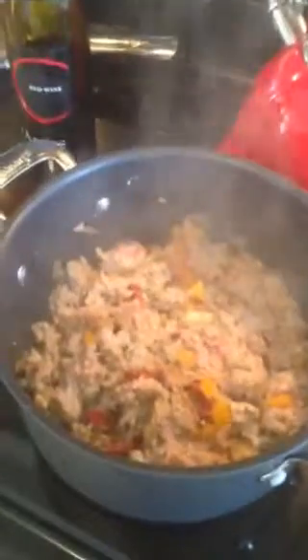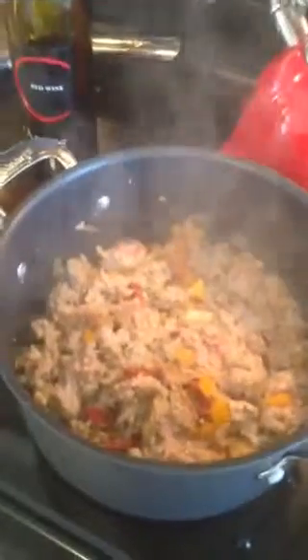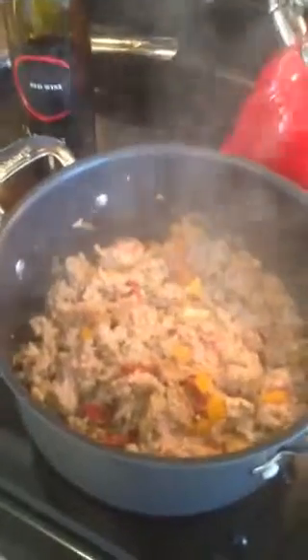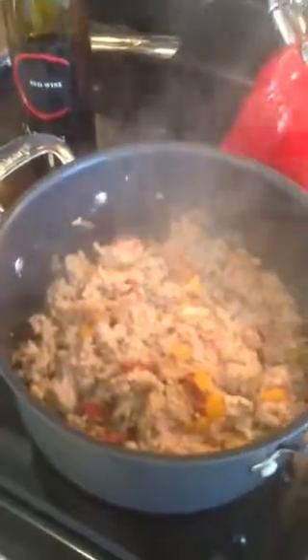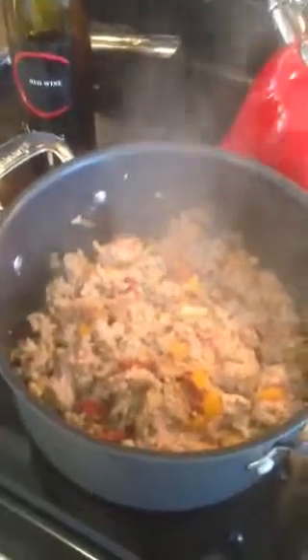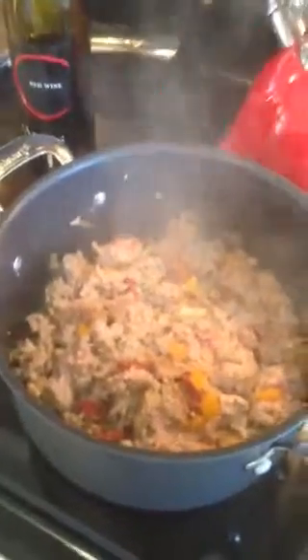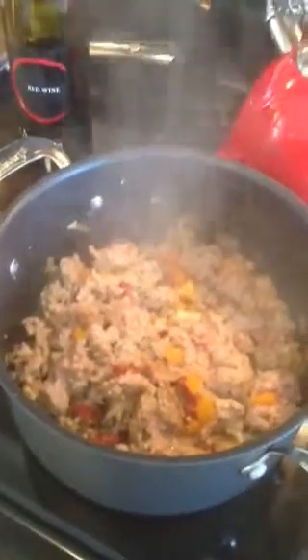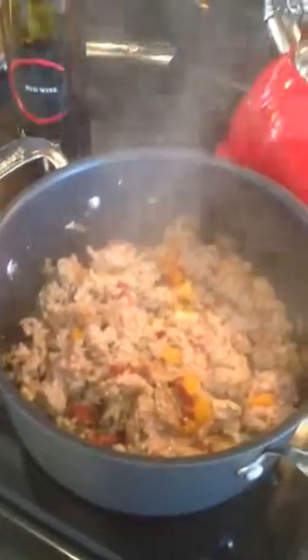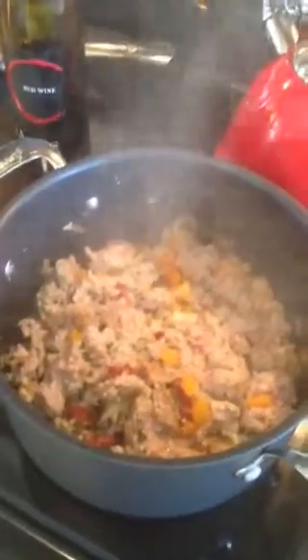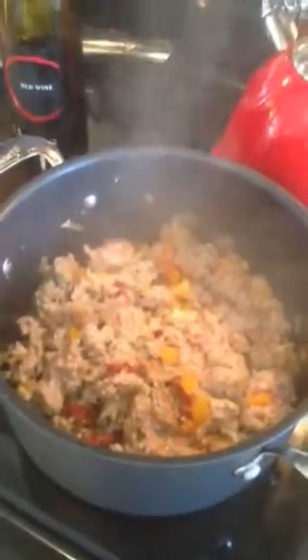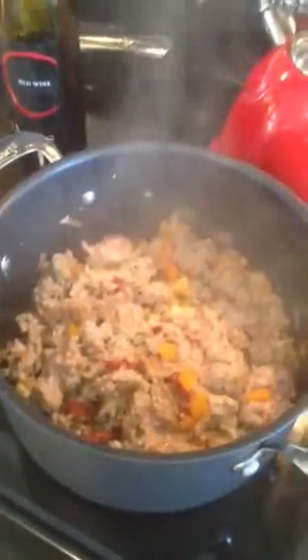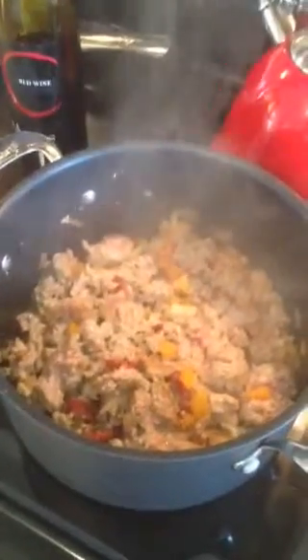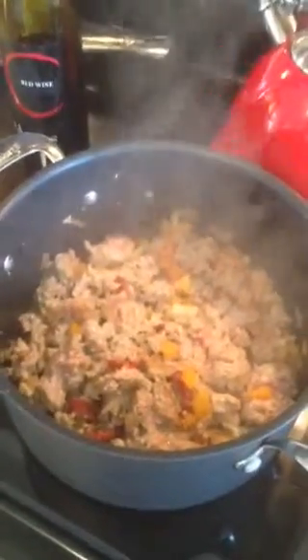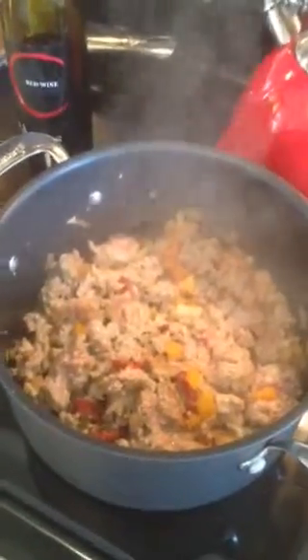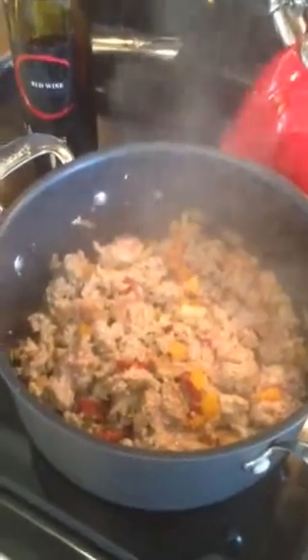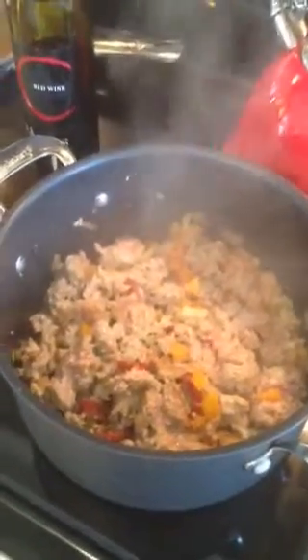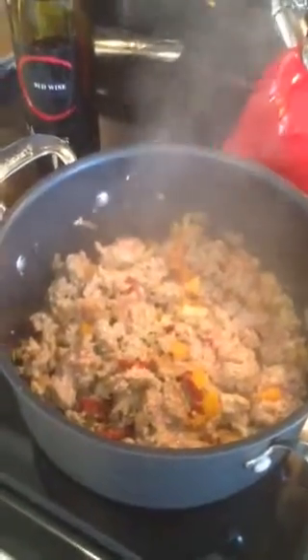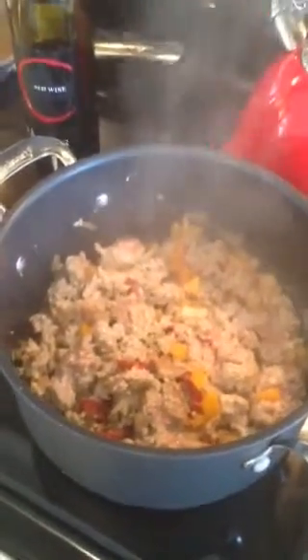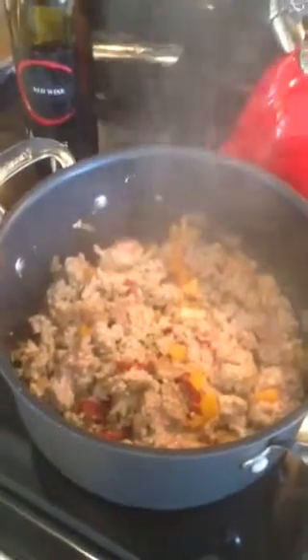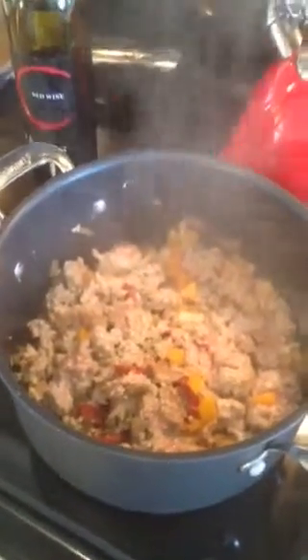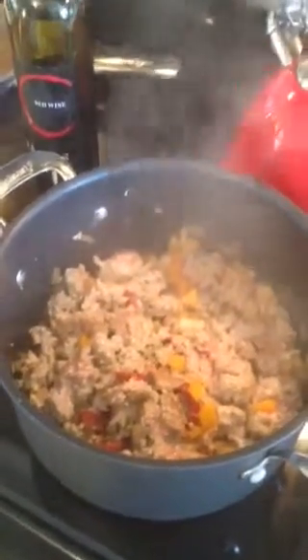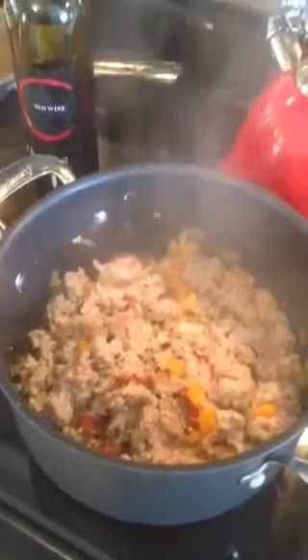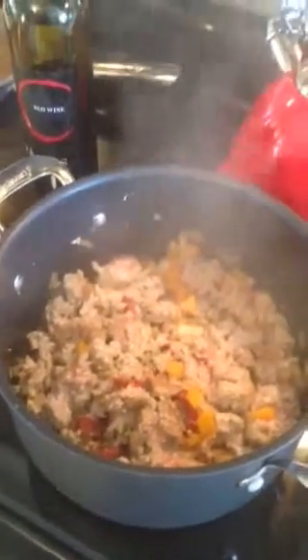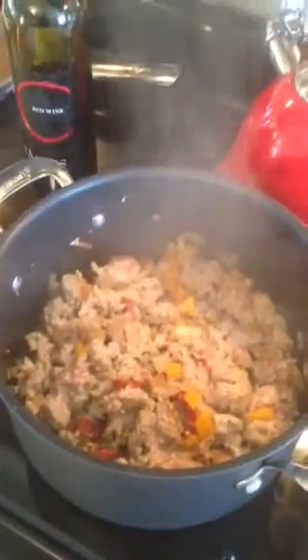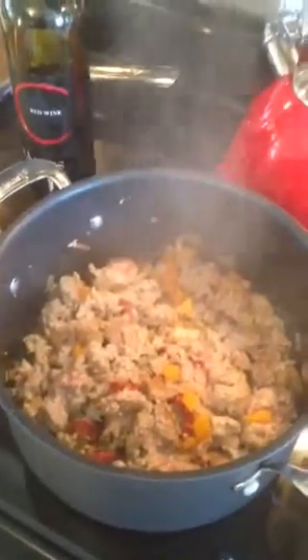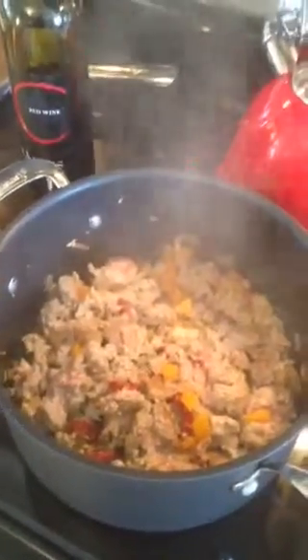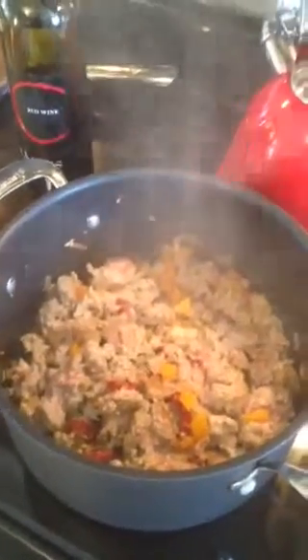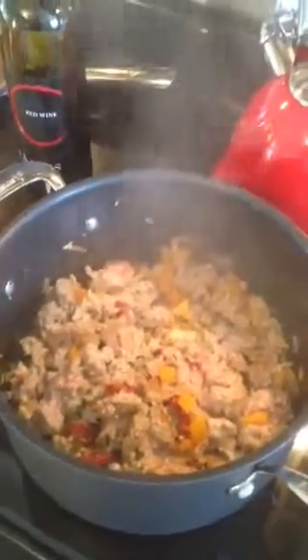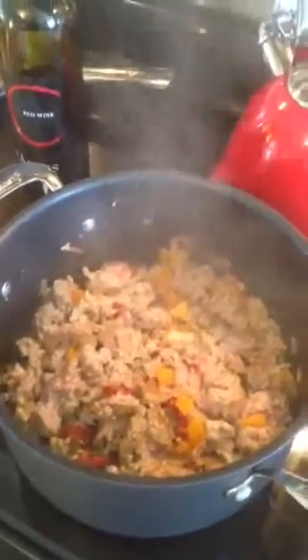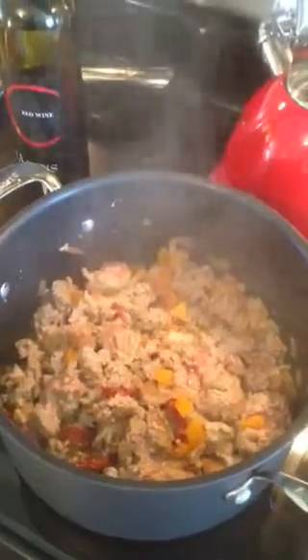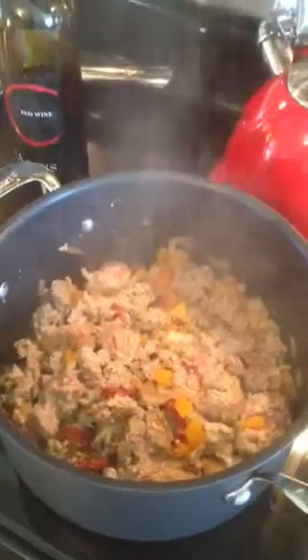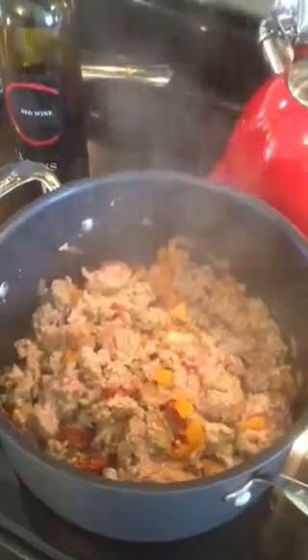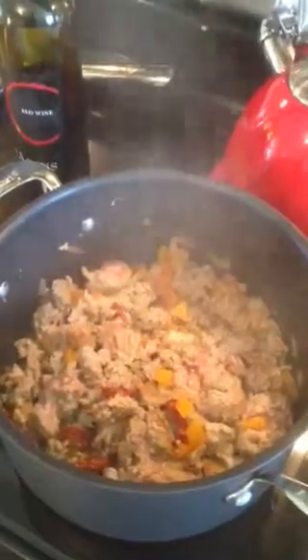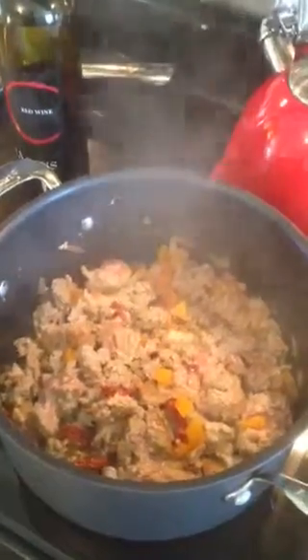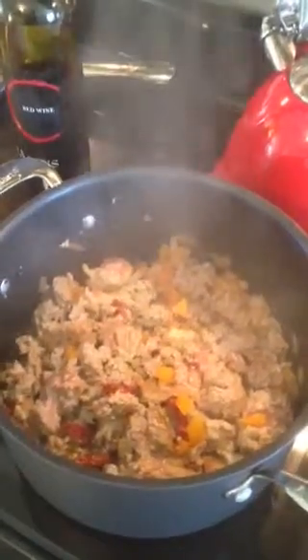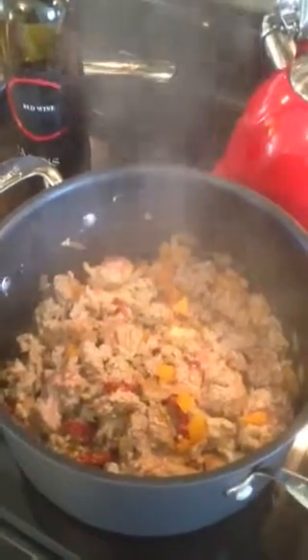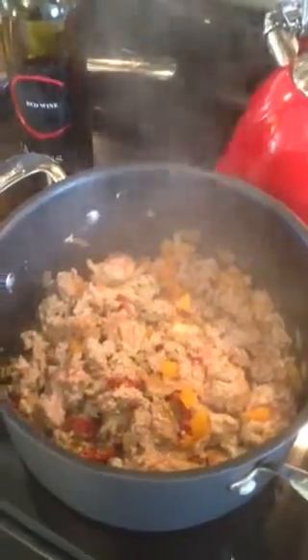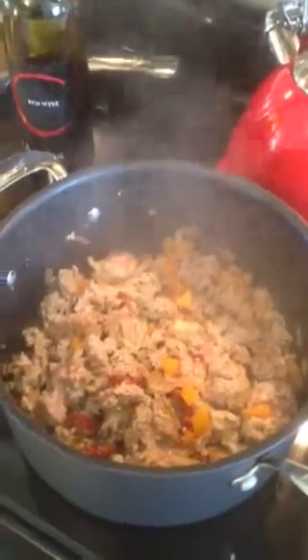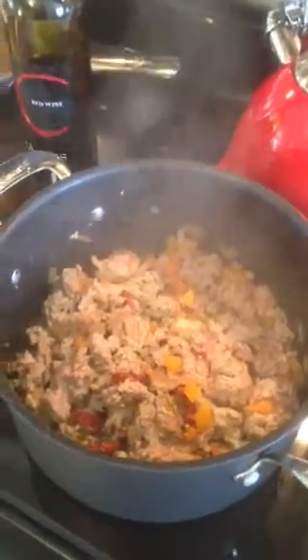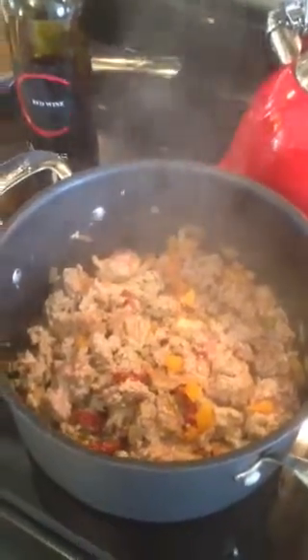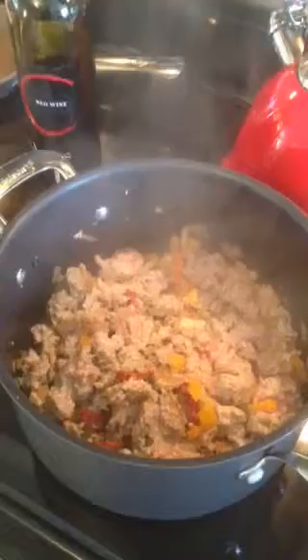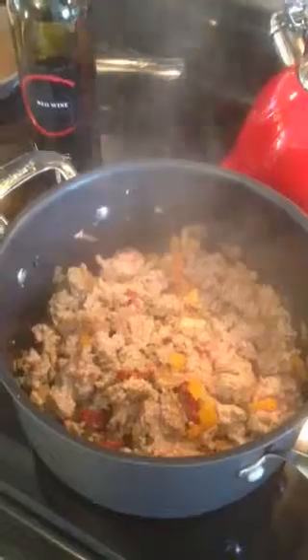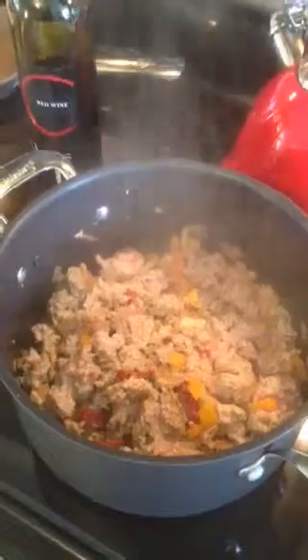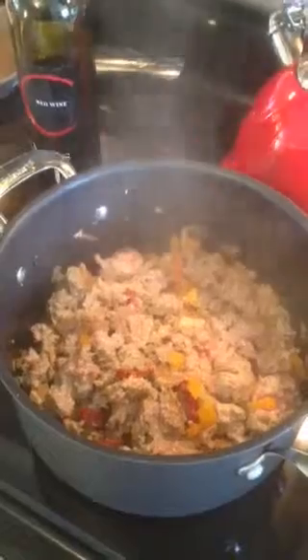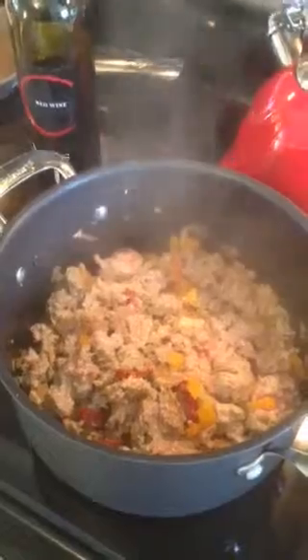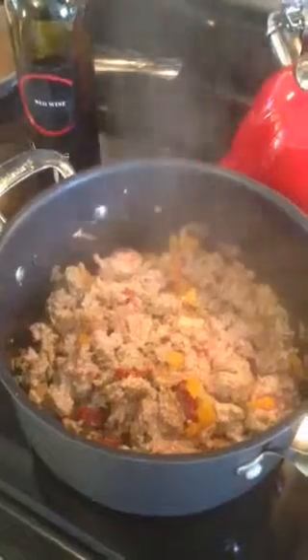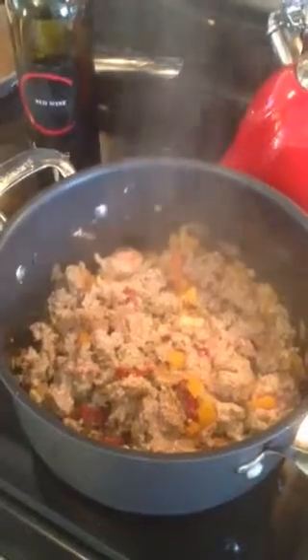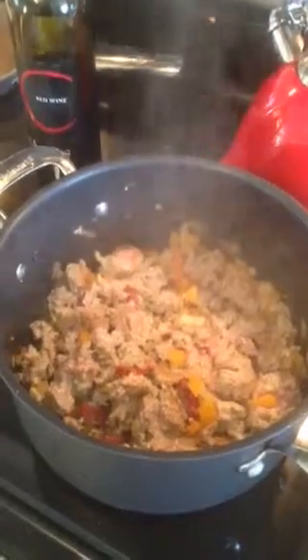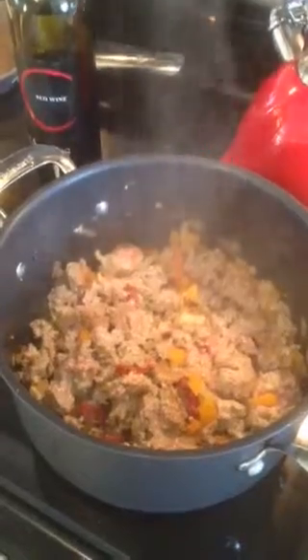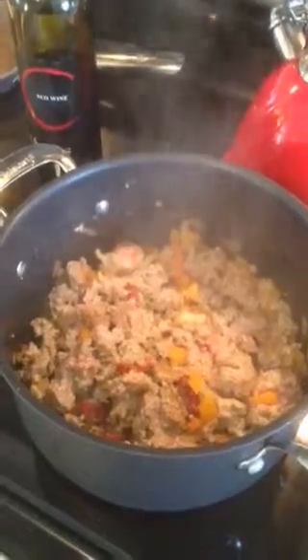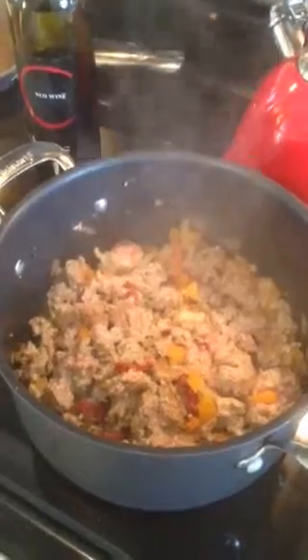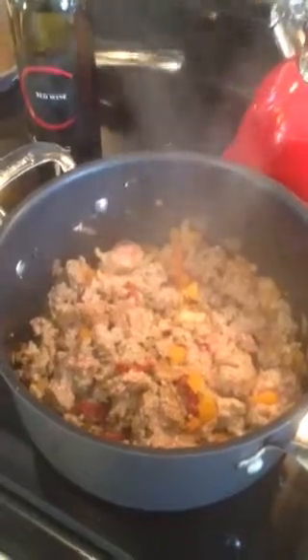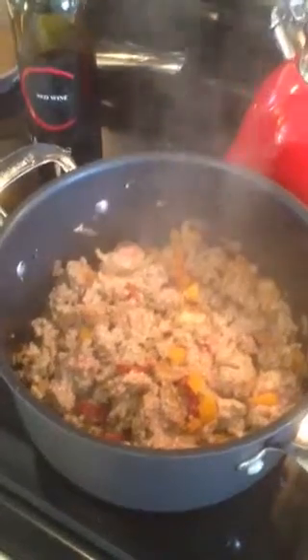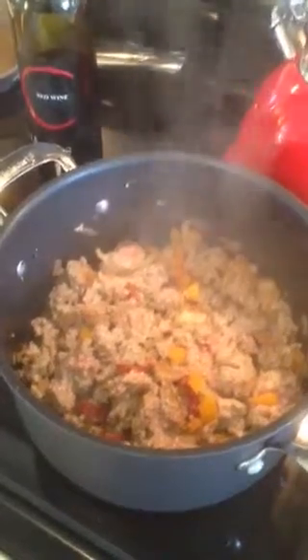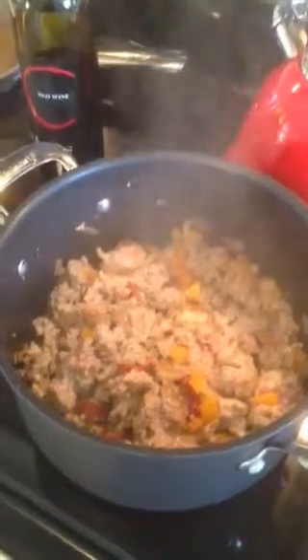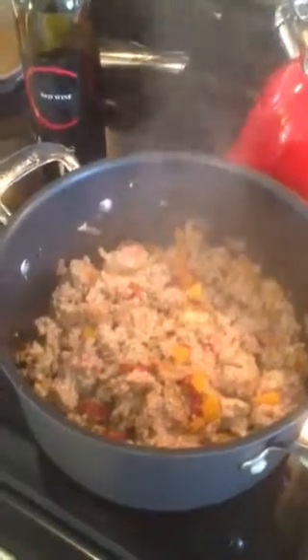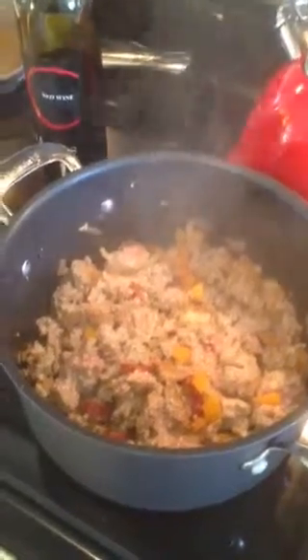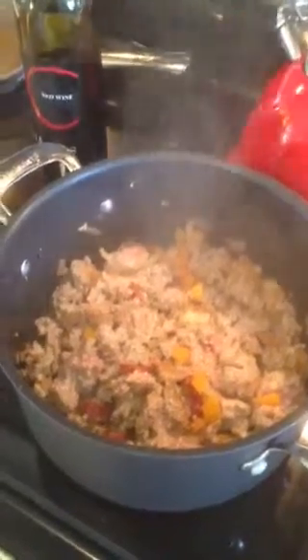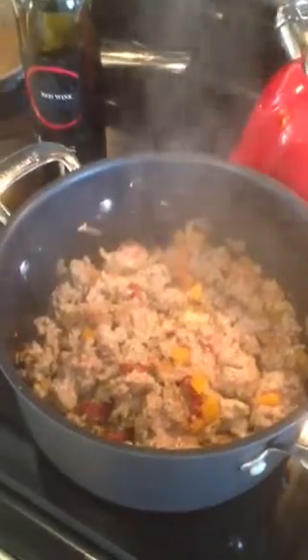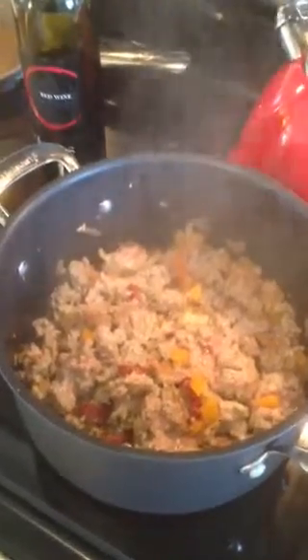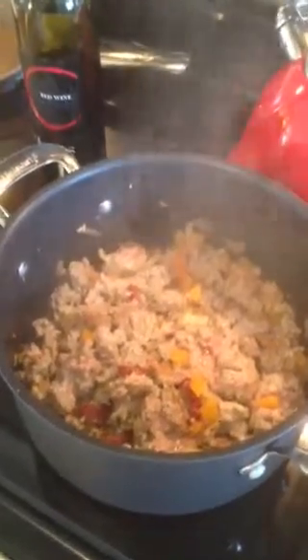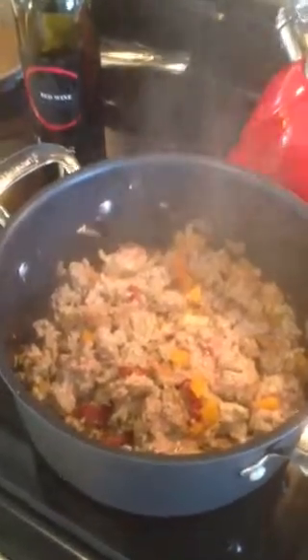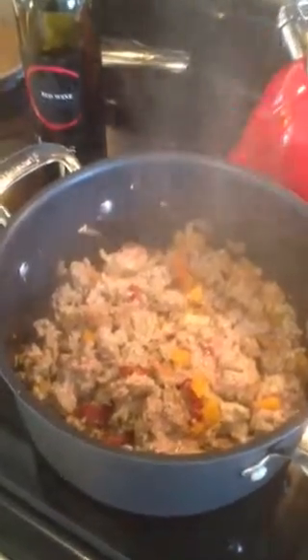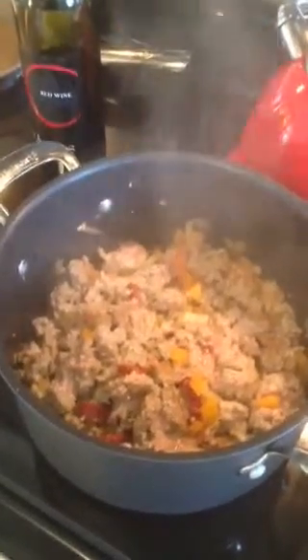Look at the steam coming out of the pan. It doesn't matter the time of year — there's nothing like a fresh pot of turkey chili.